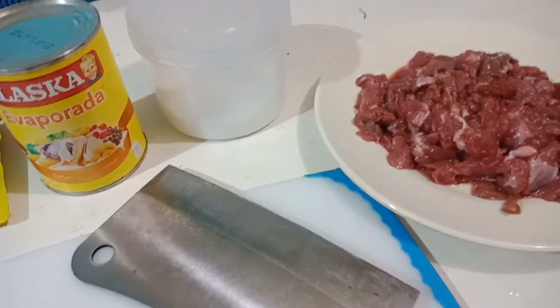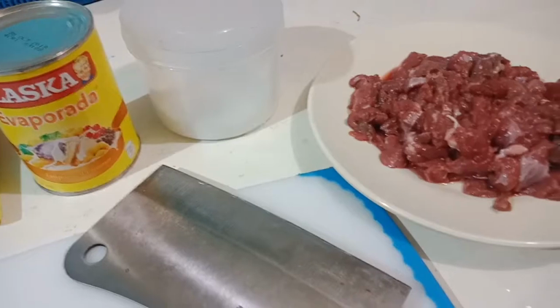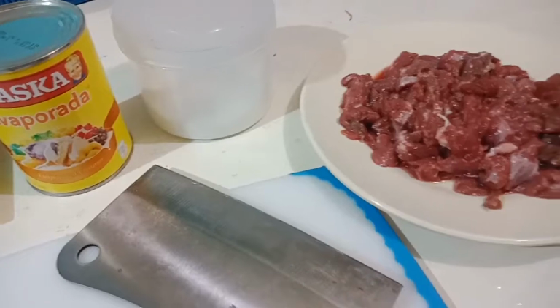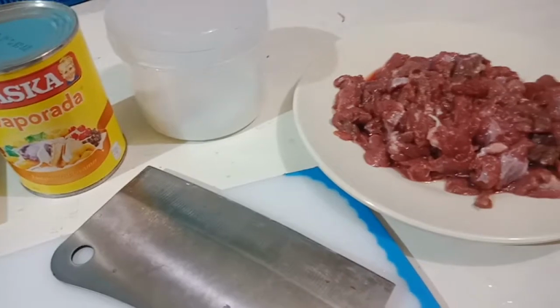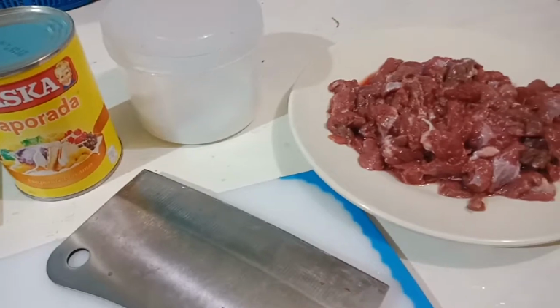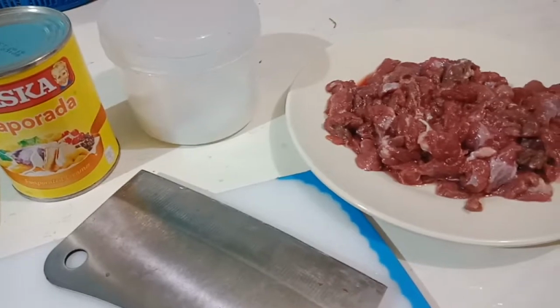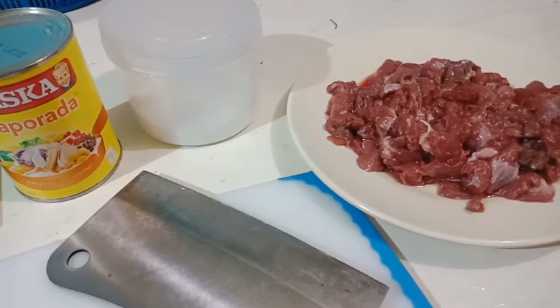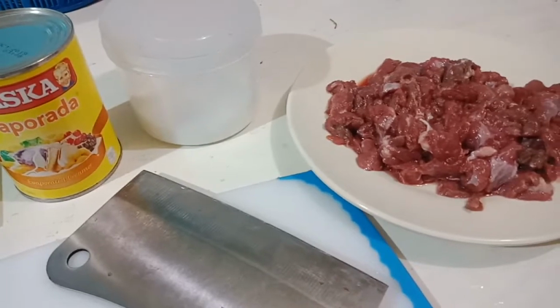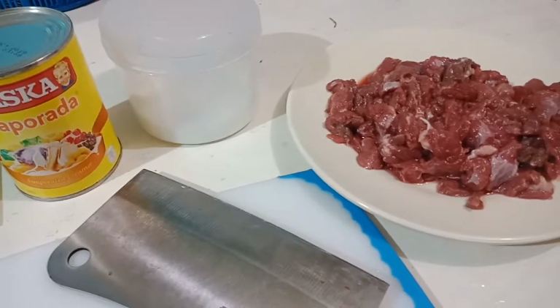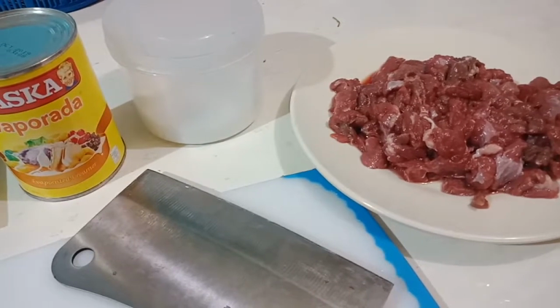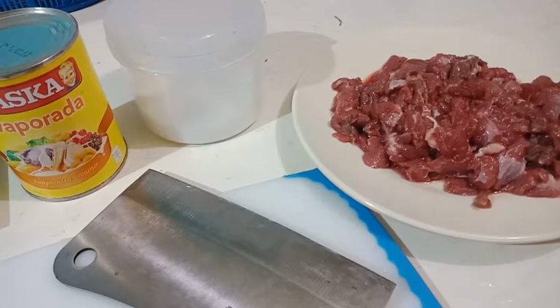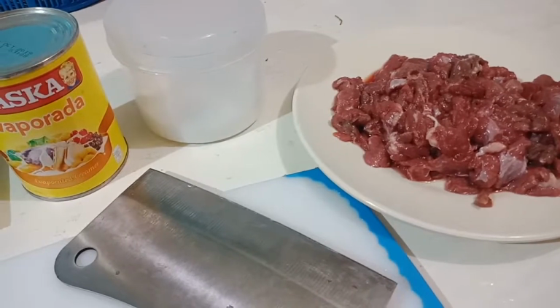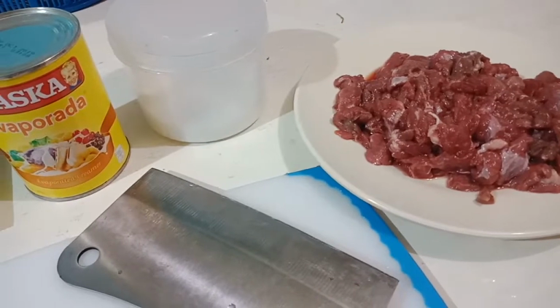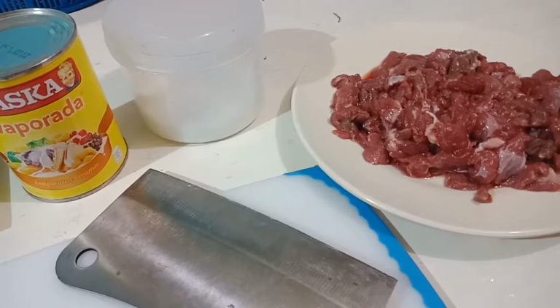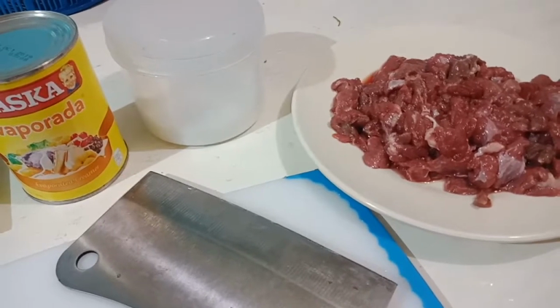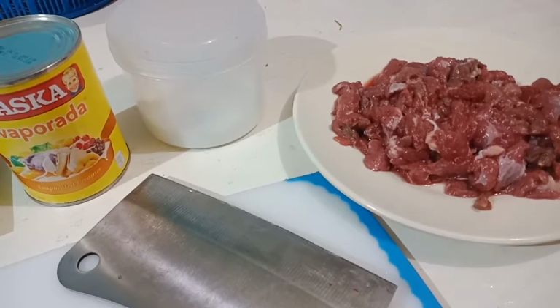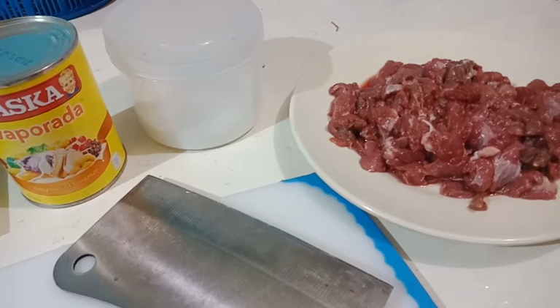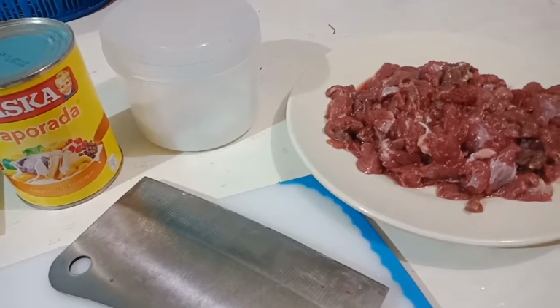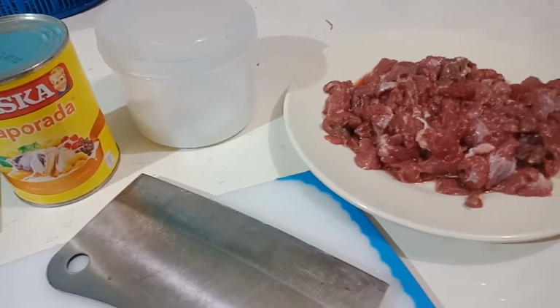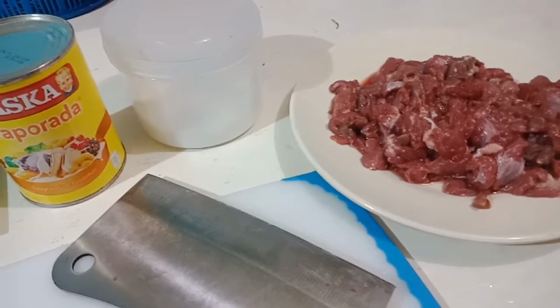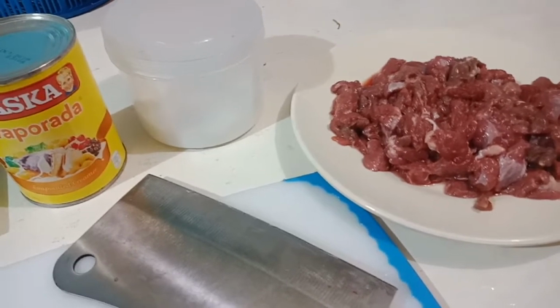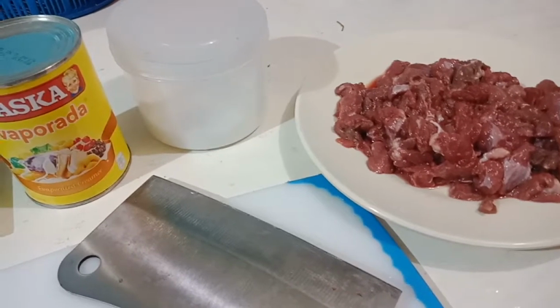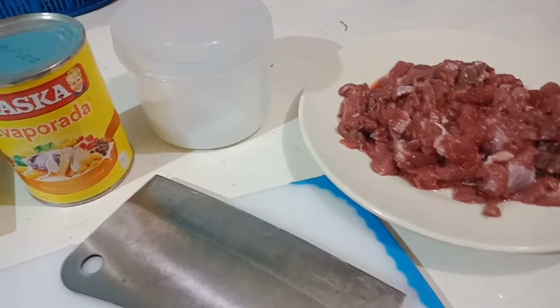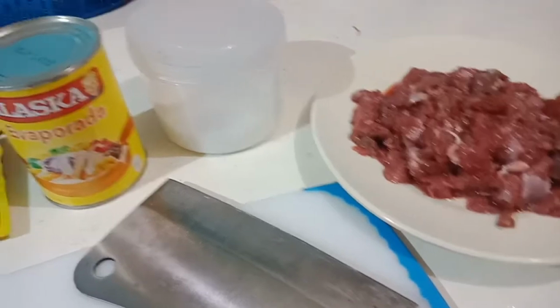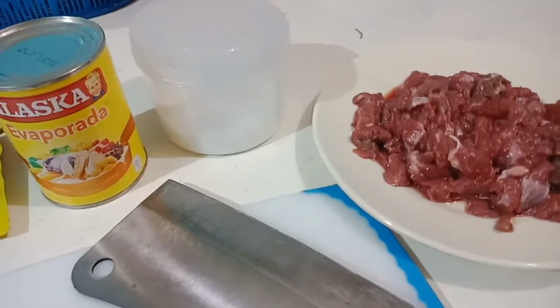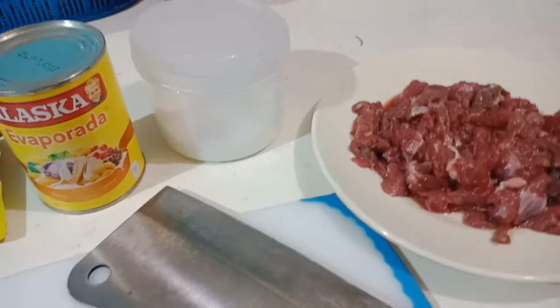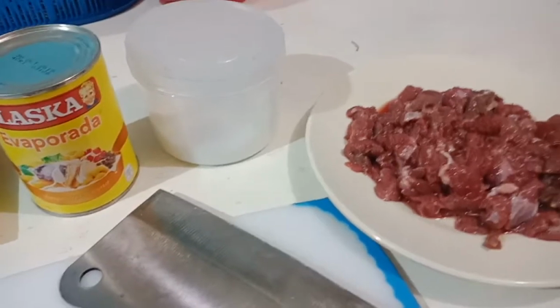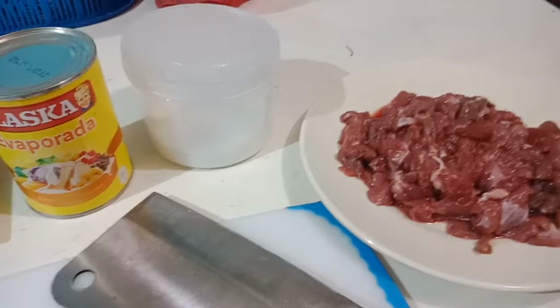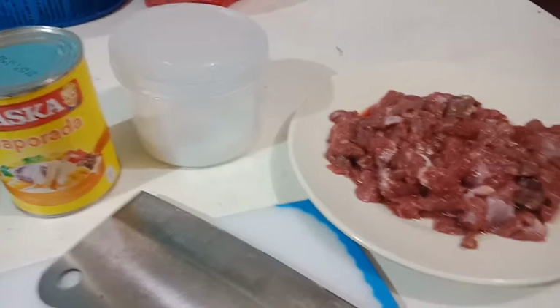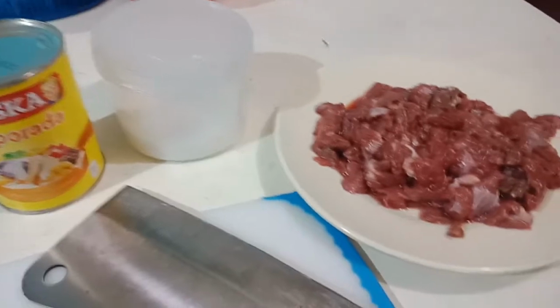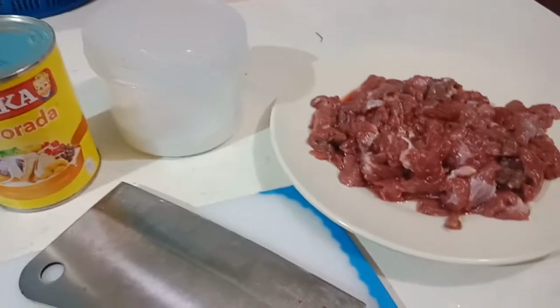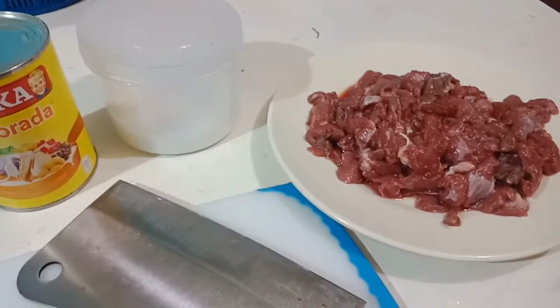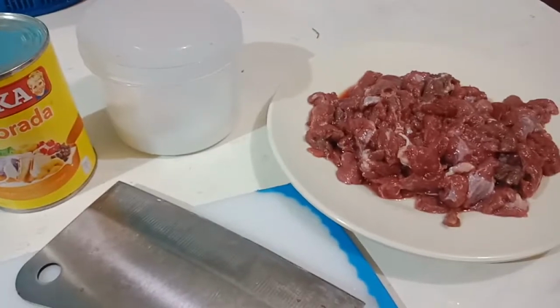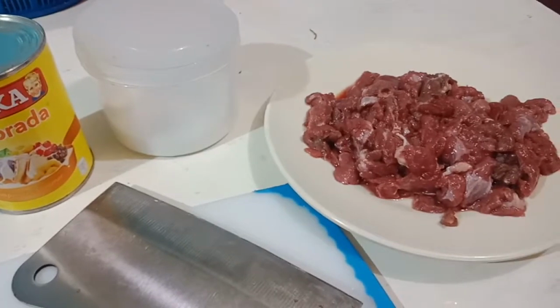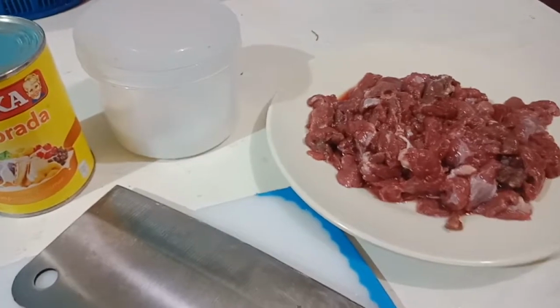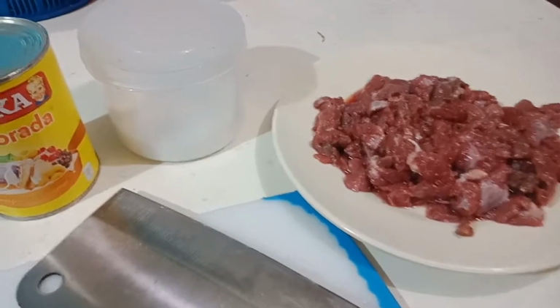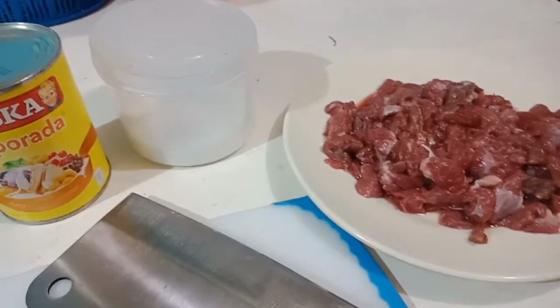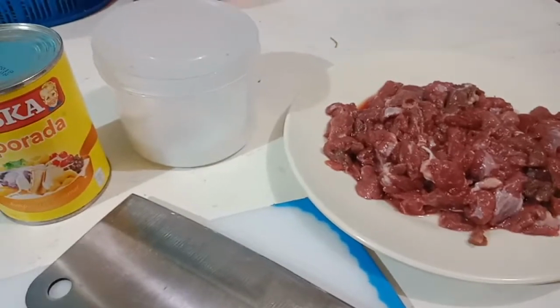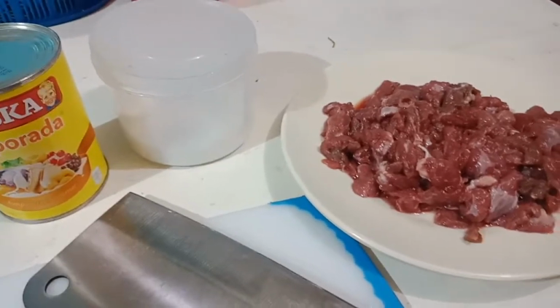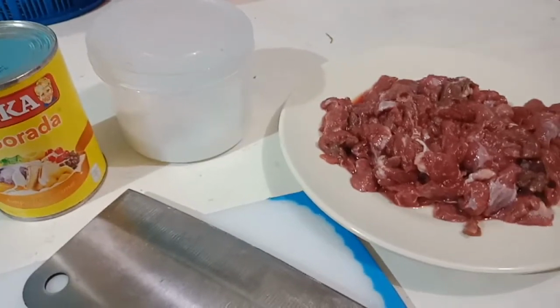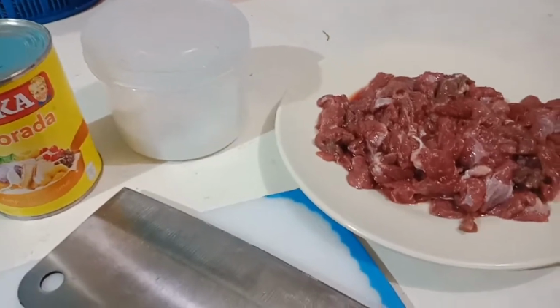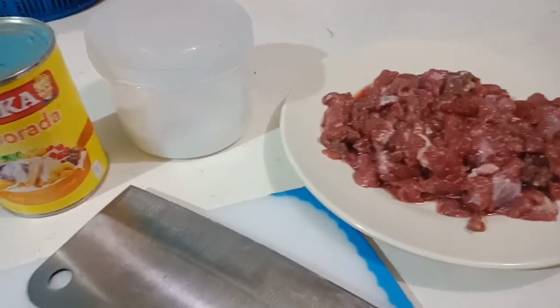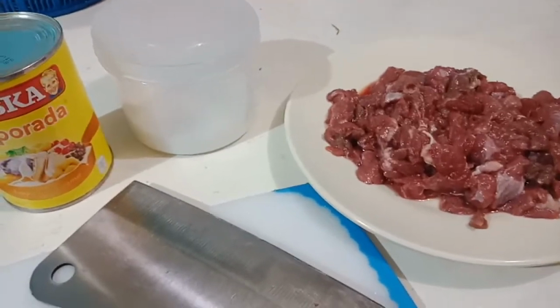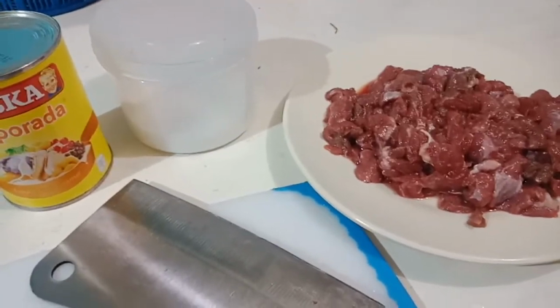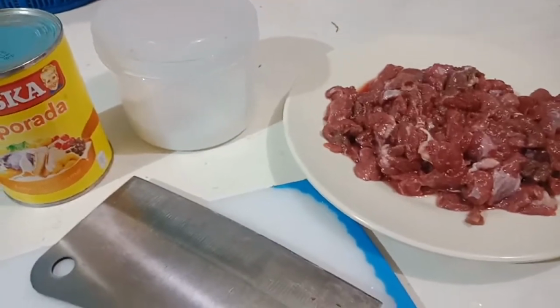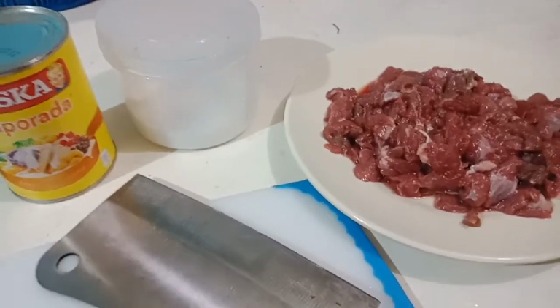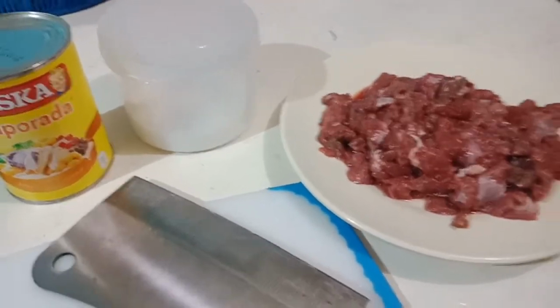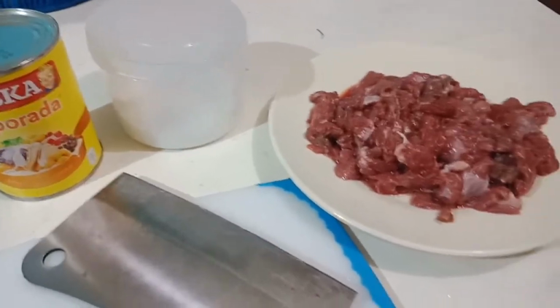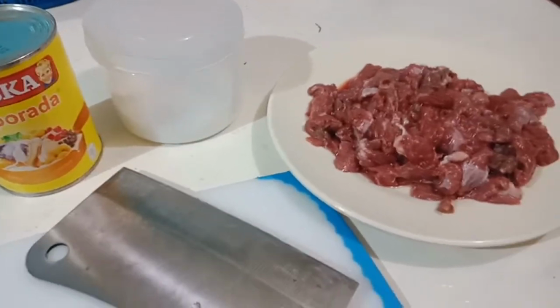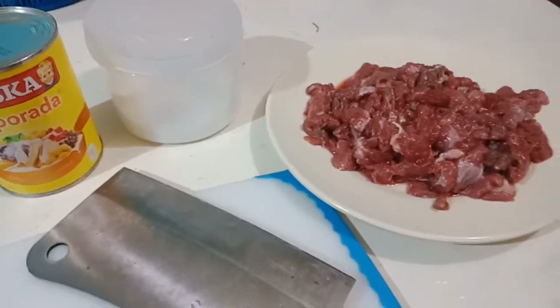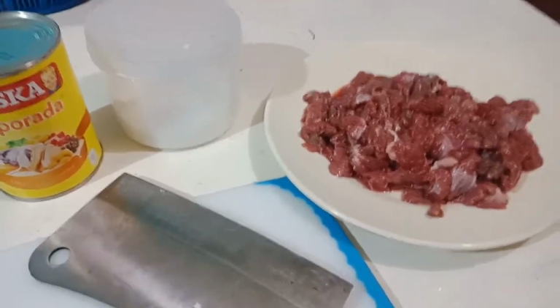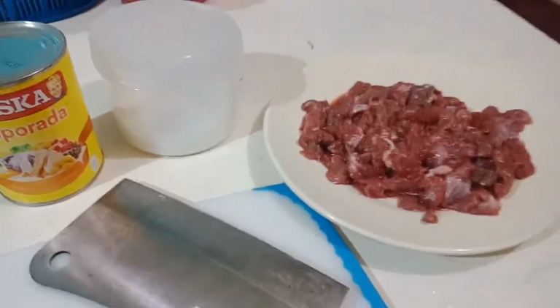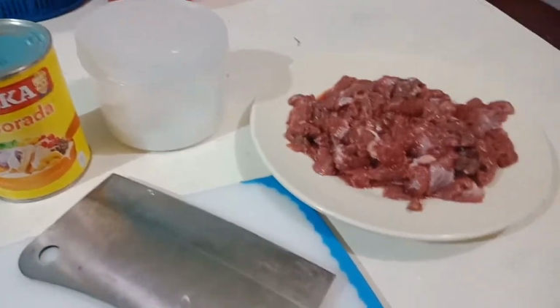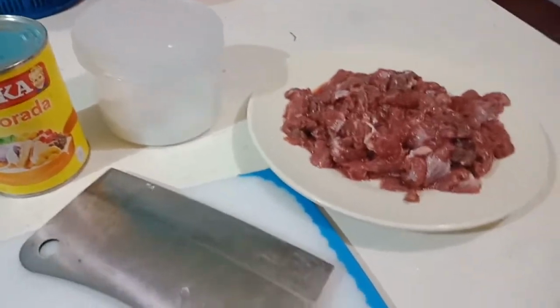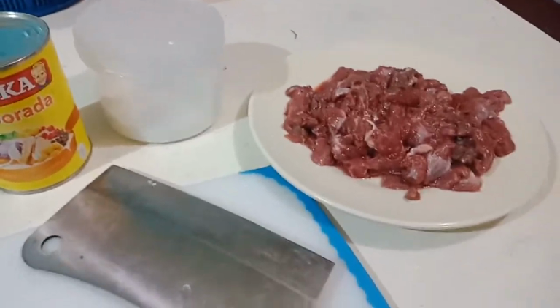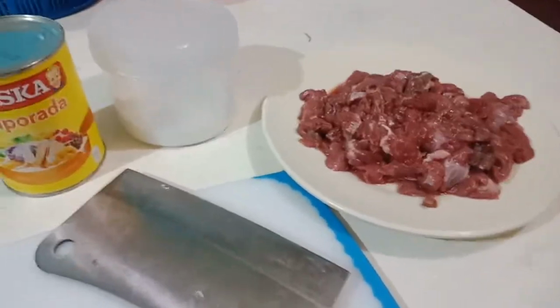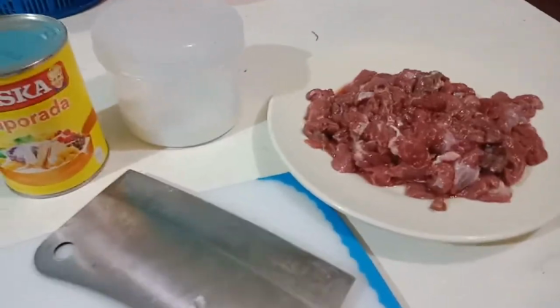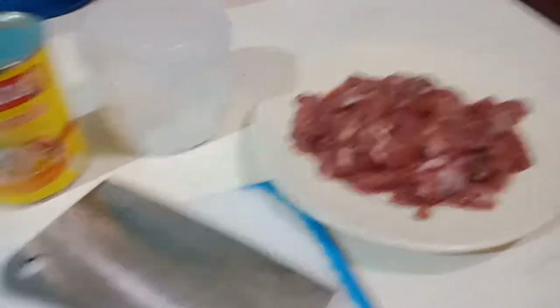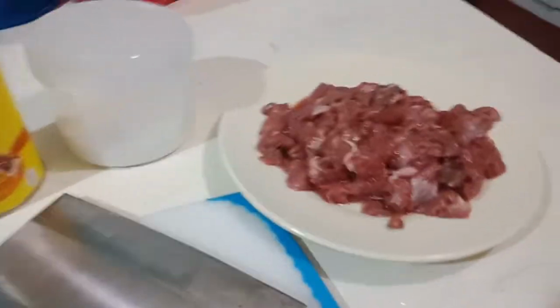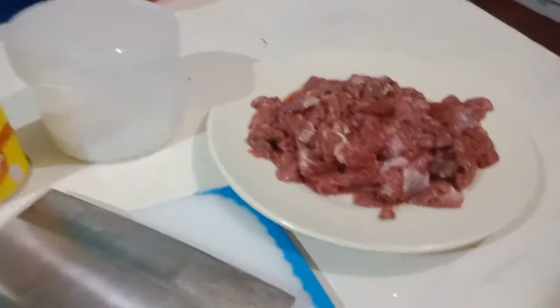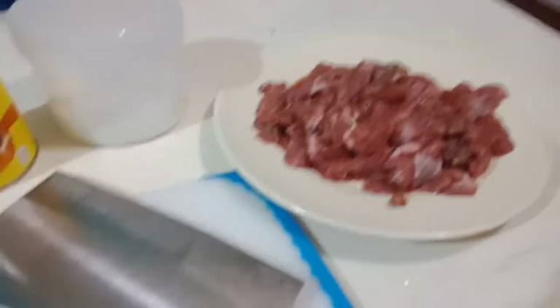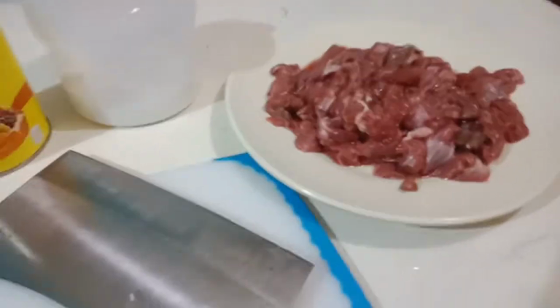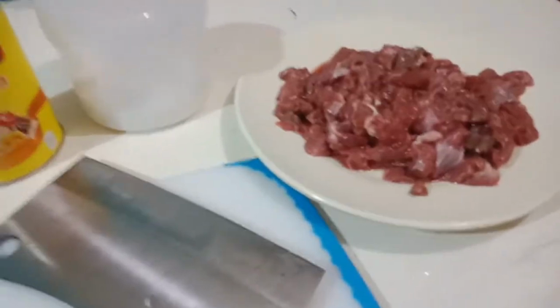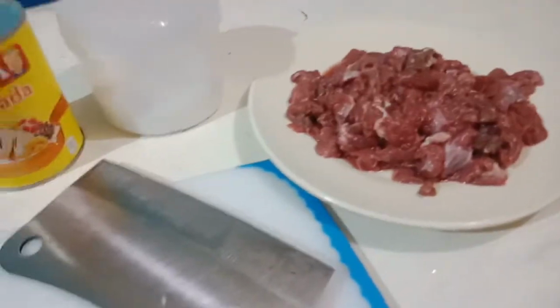Hello everyone! So today I'm gonna be cooking beef curry and I'm gonna show you how I do it.